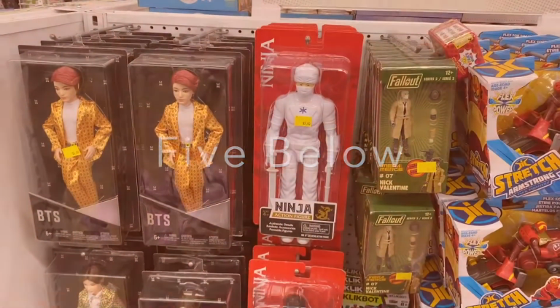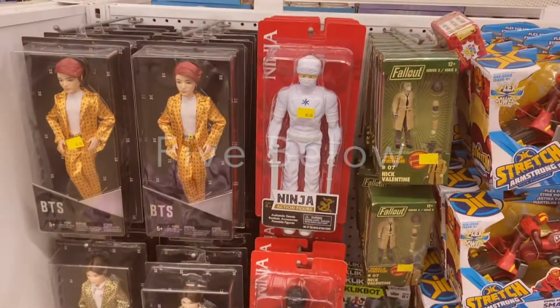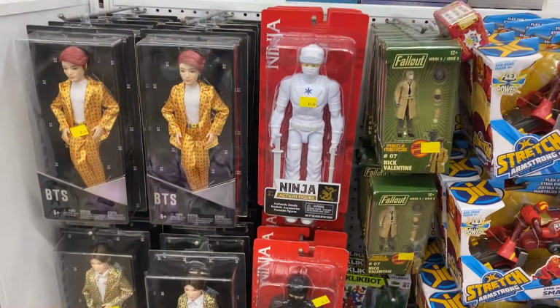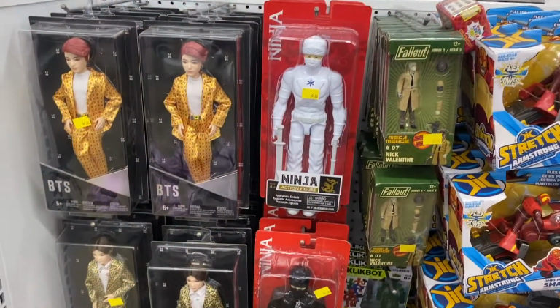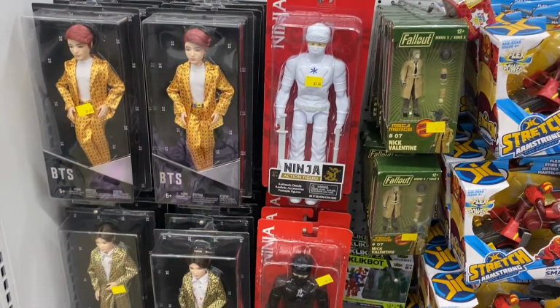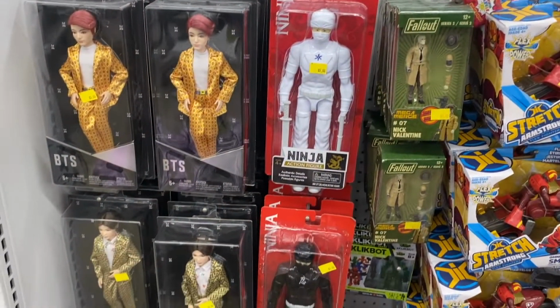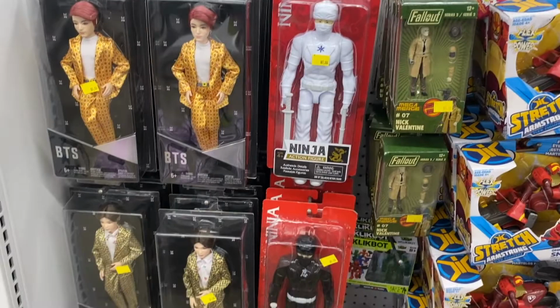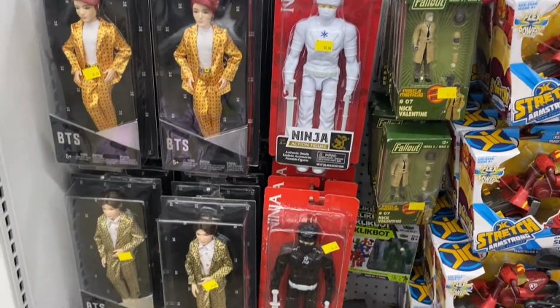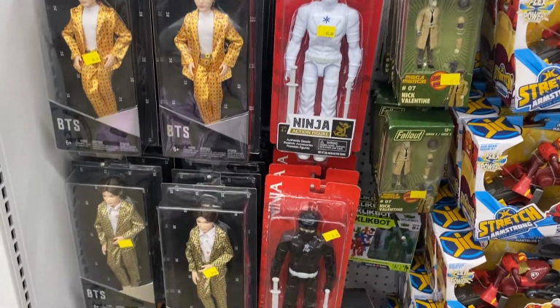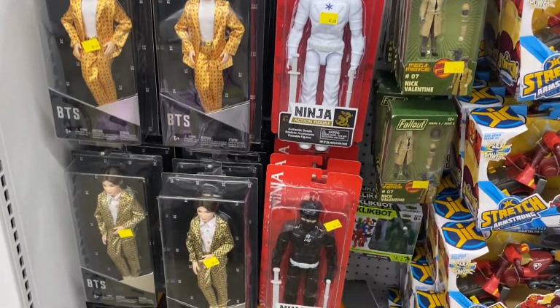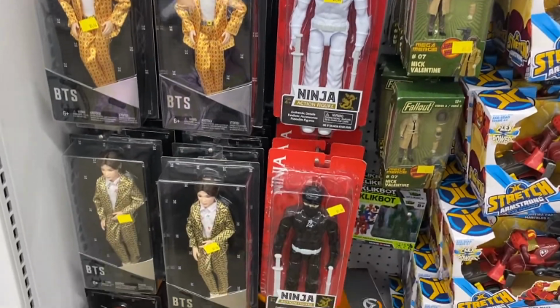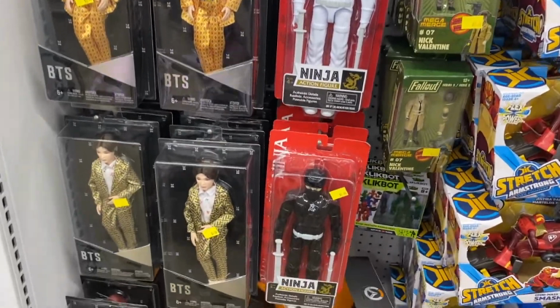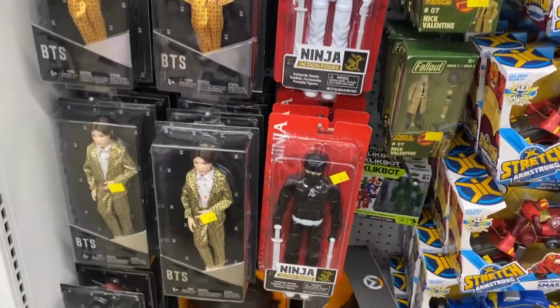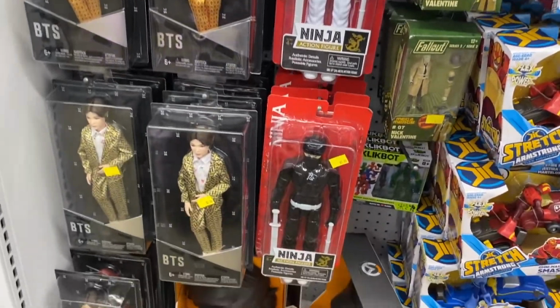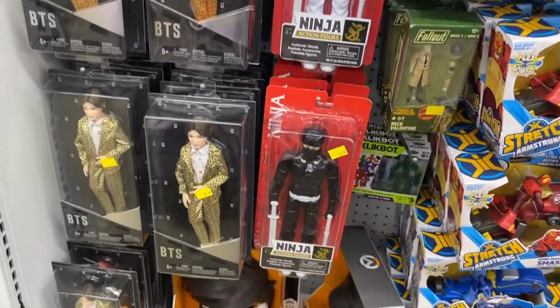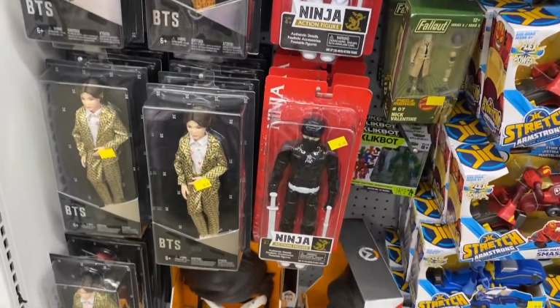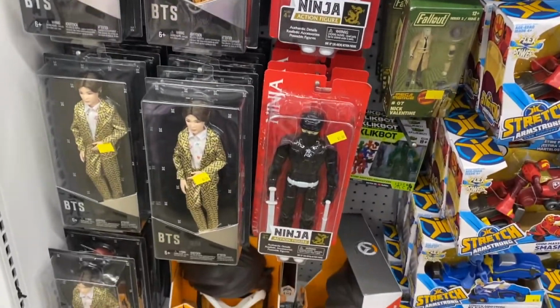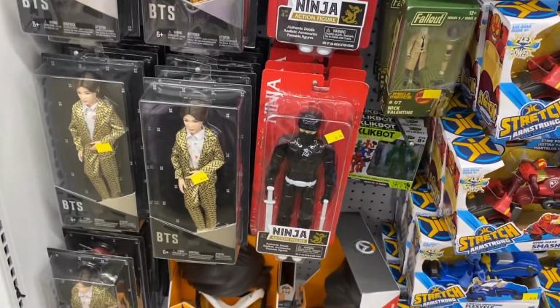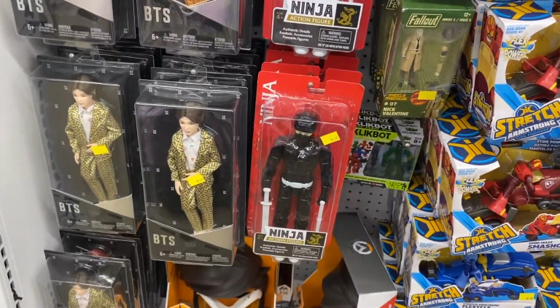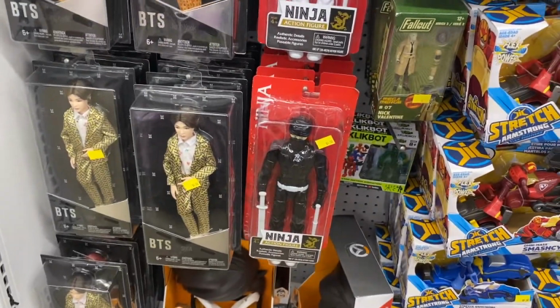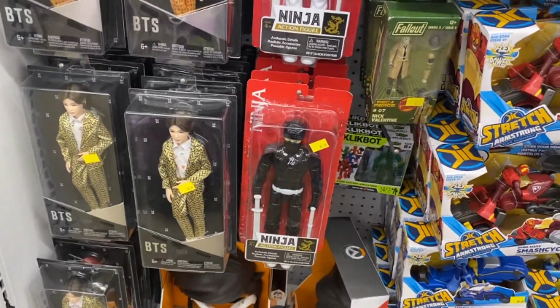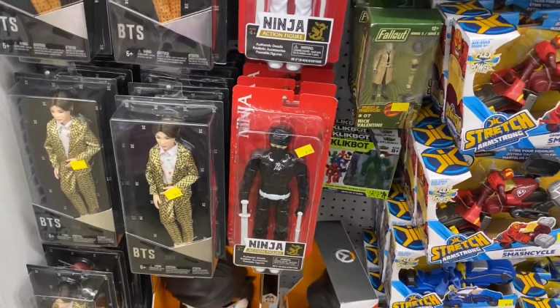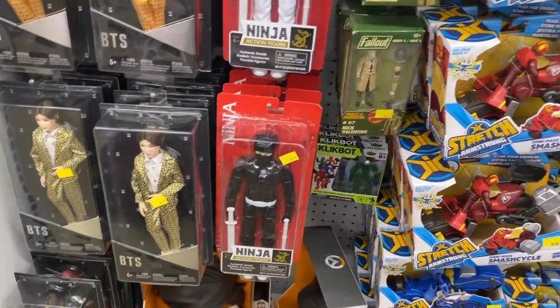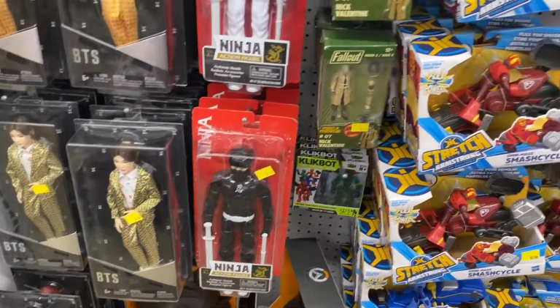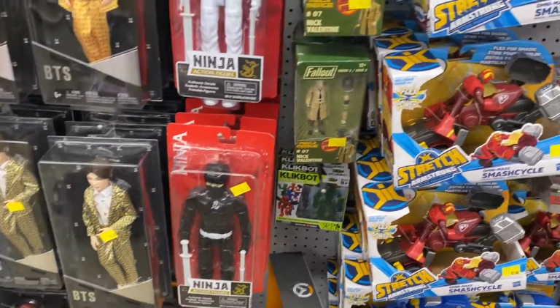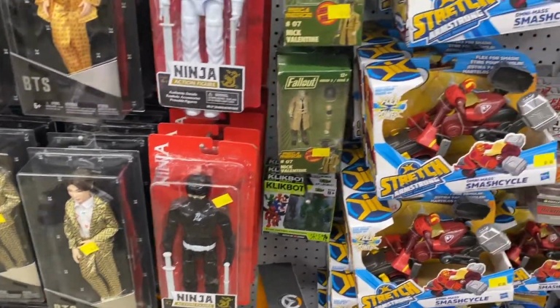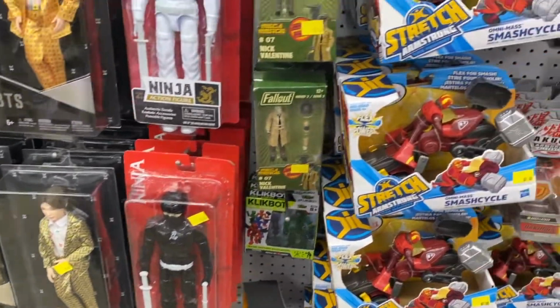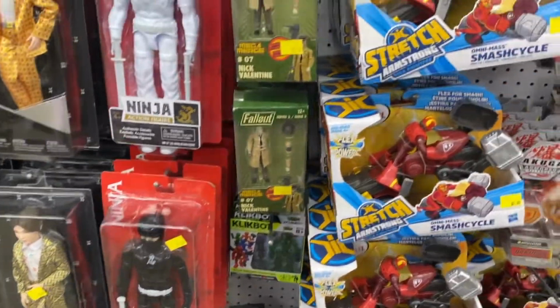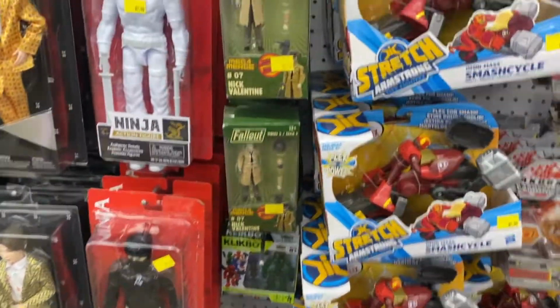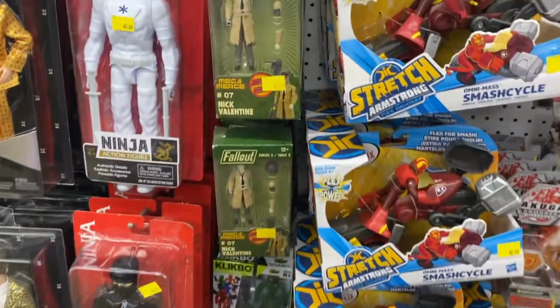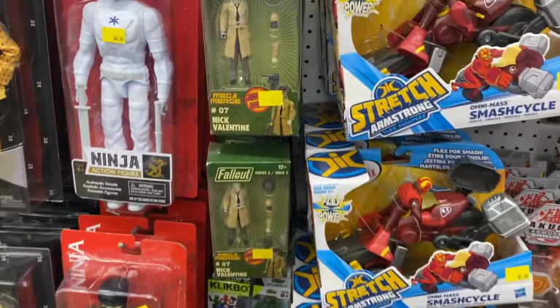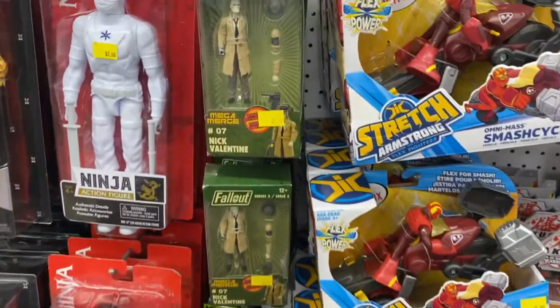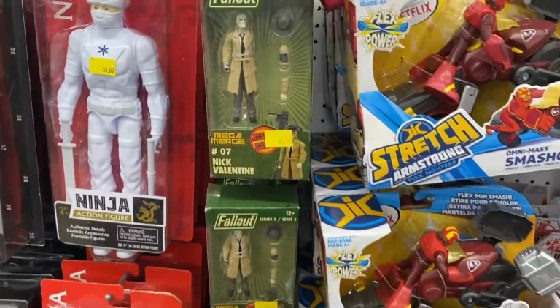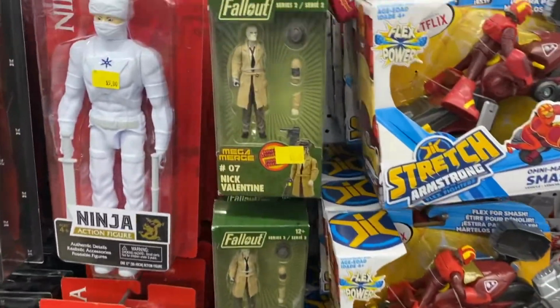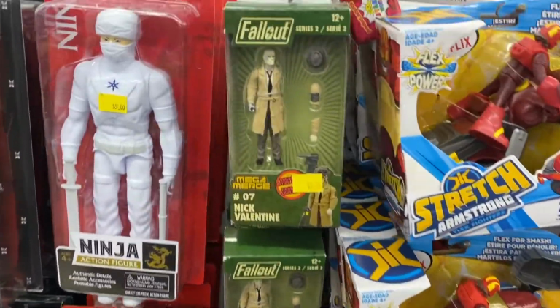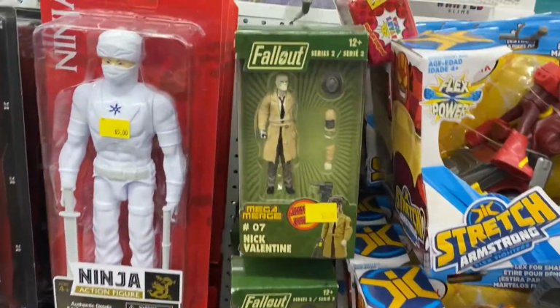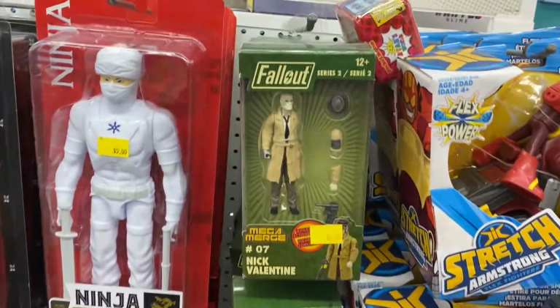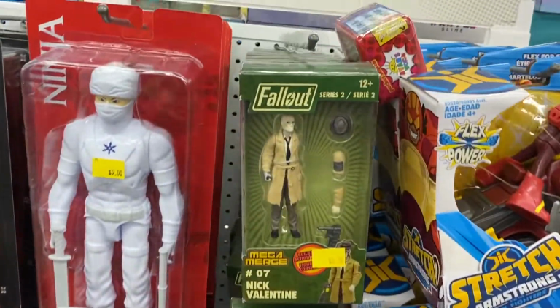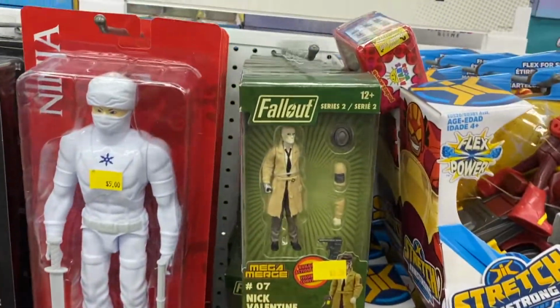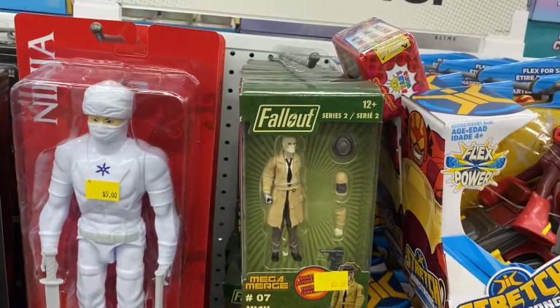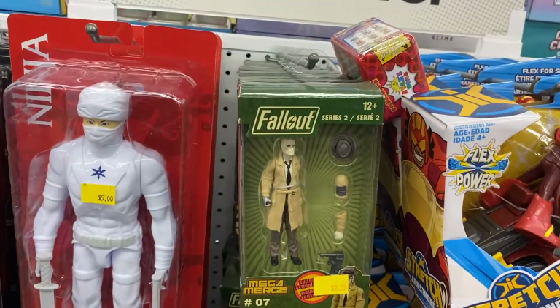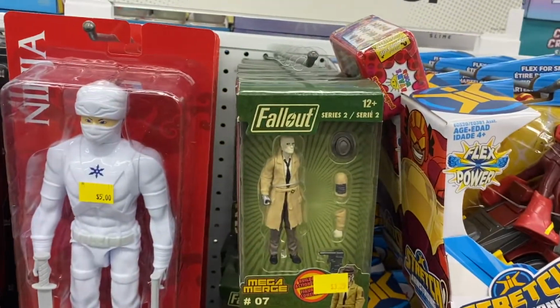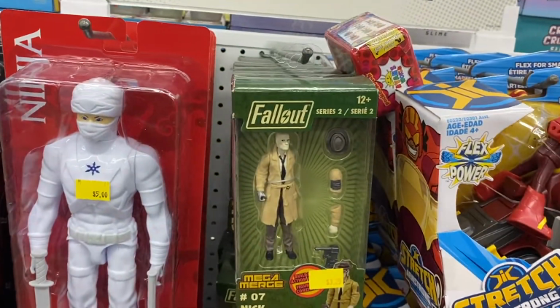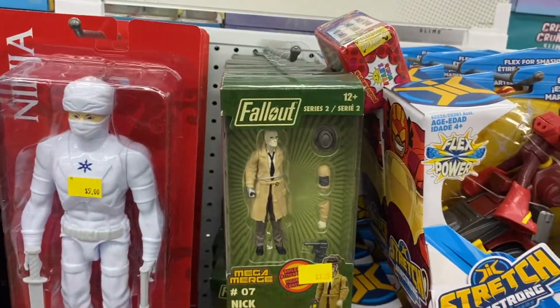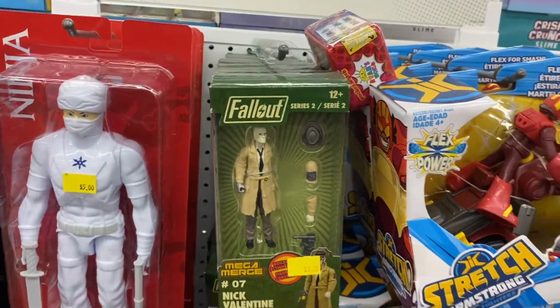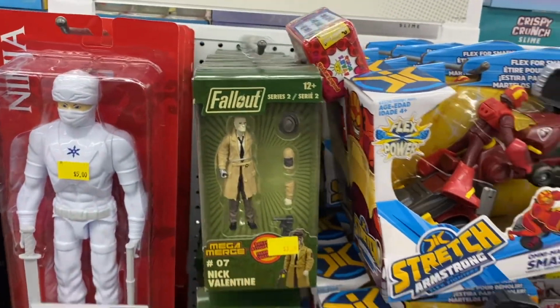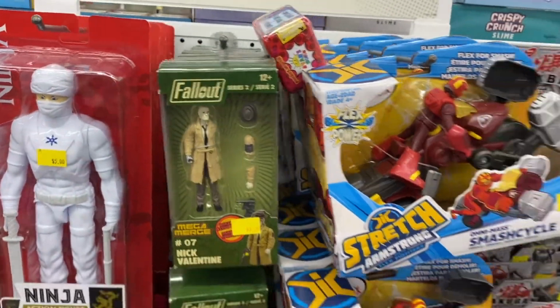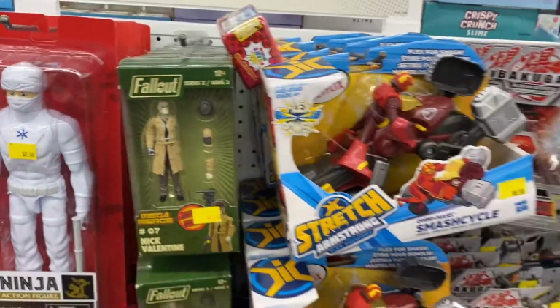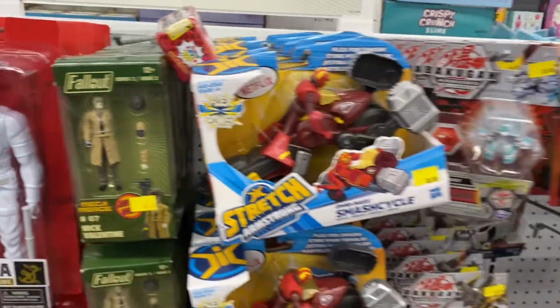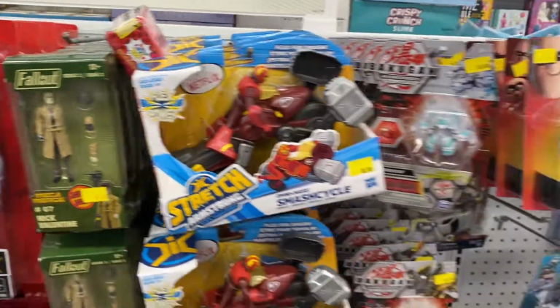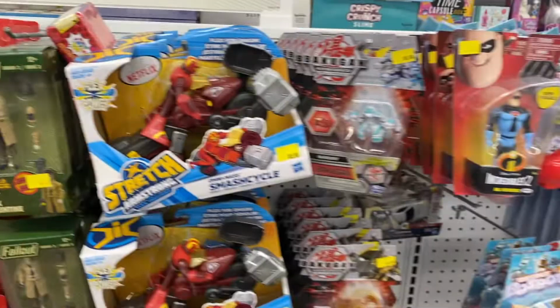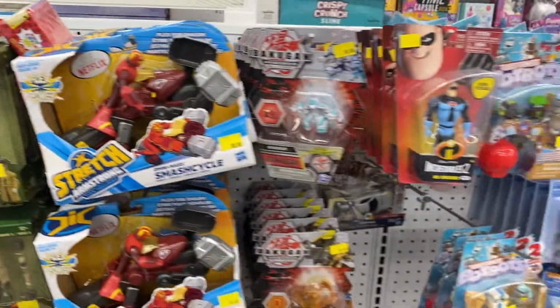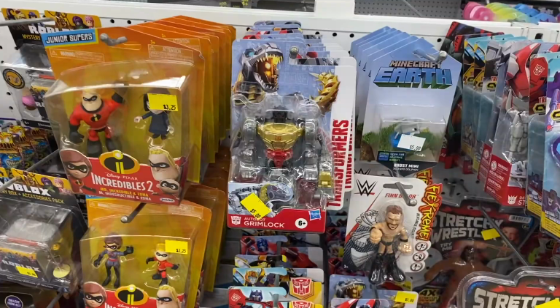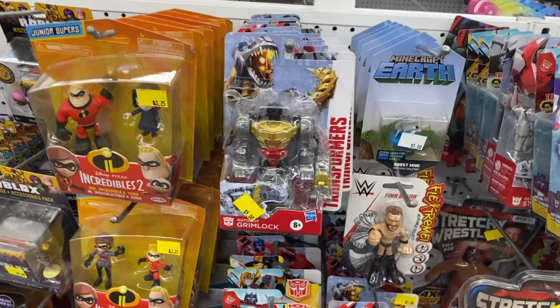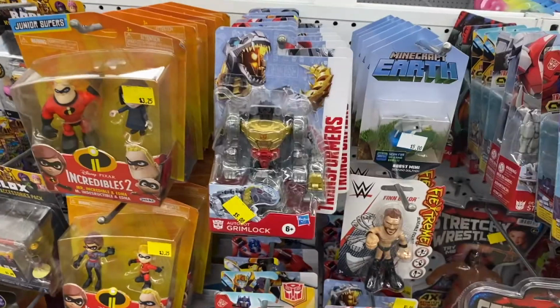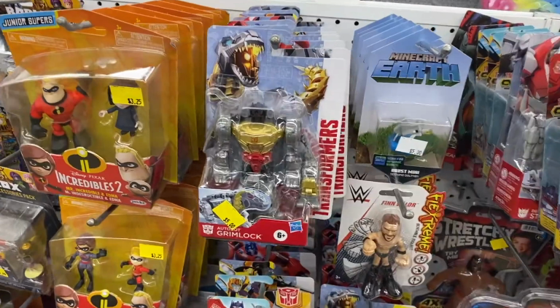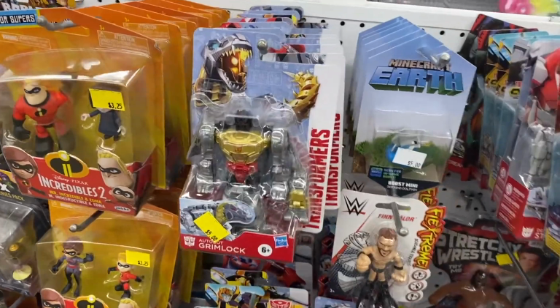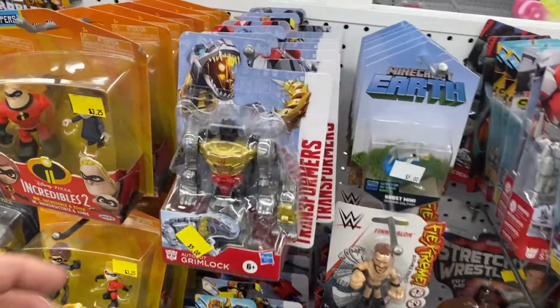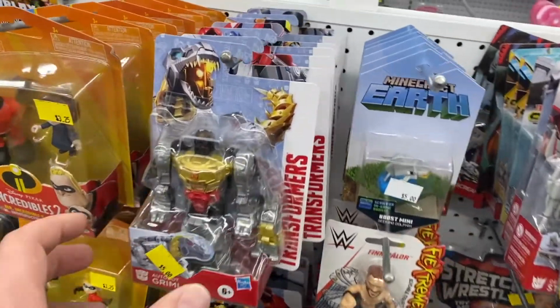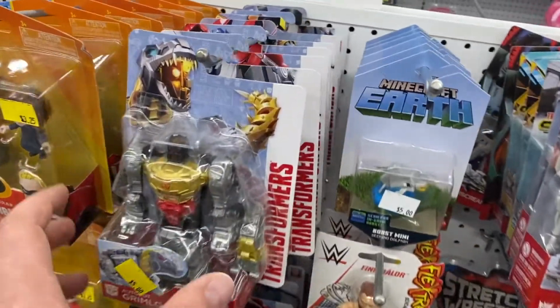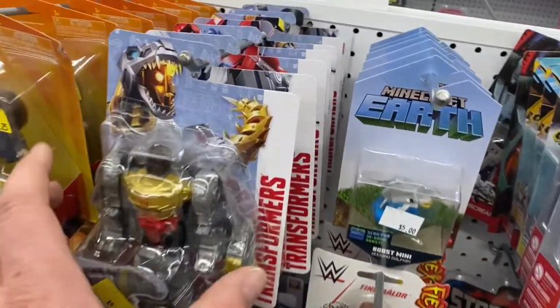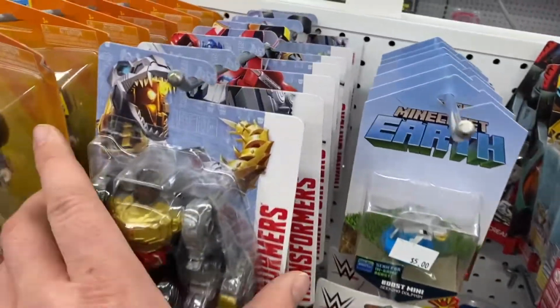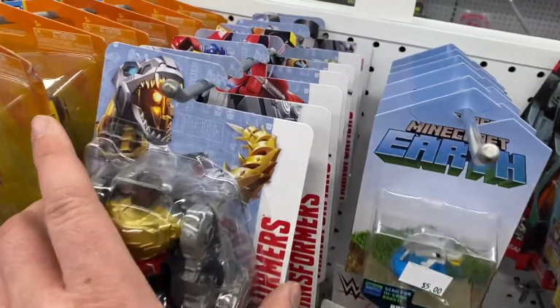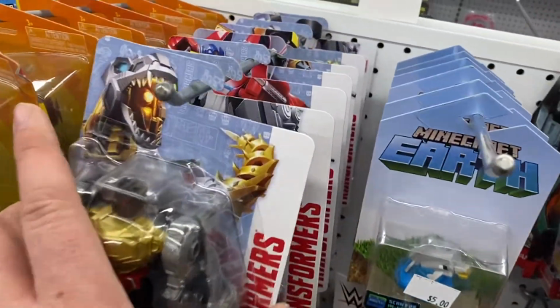Five Below had some cool bootleg ninja toys. Some people really love the bootlegs and some people really love the ninjas, so I thought that was kind of a cool crossover.